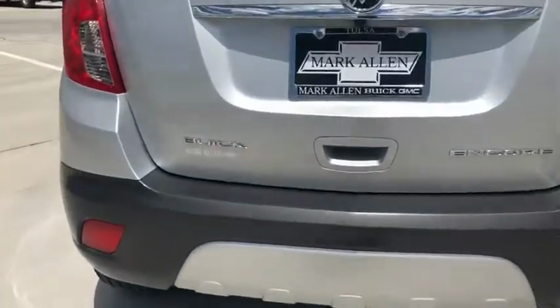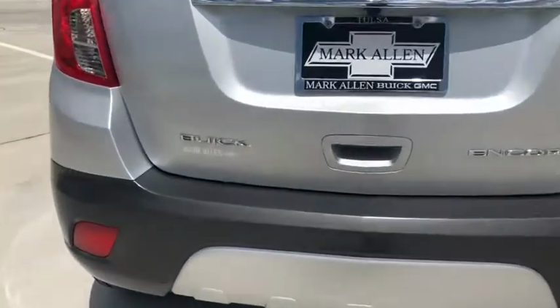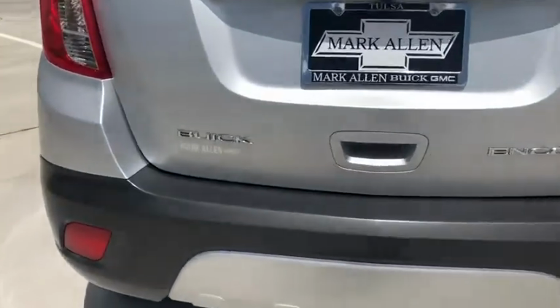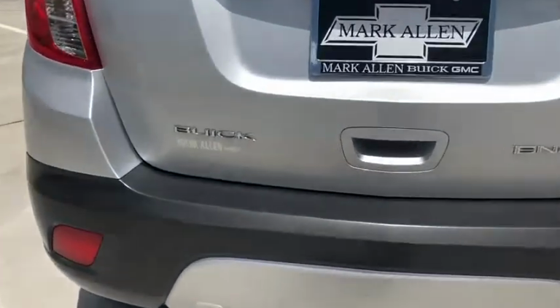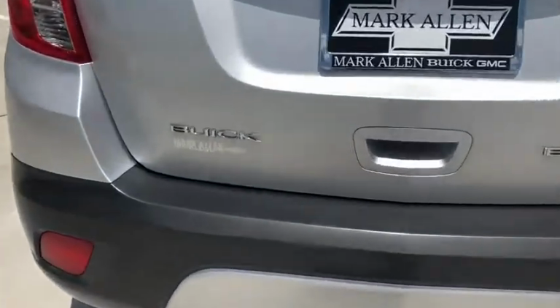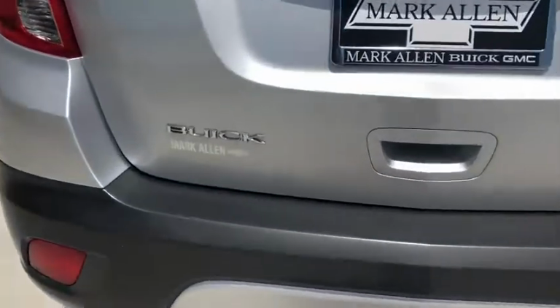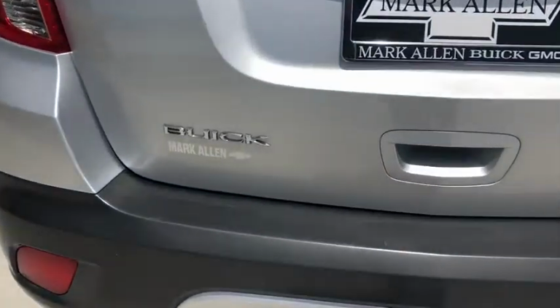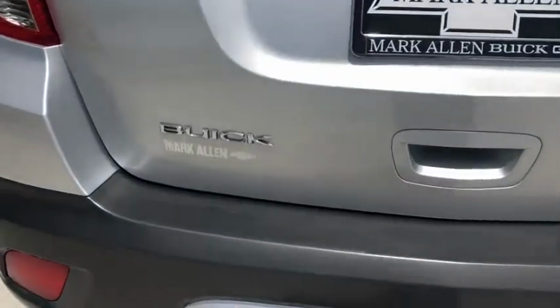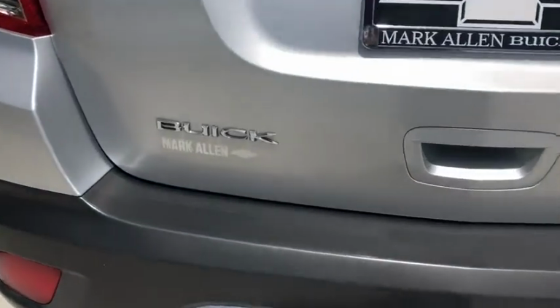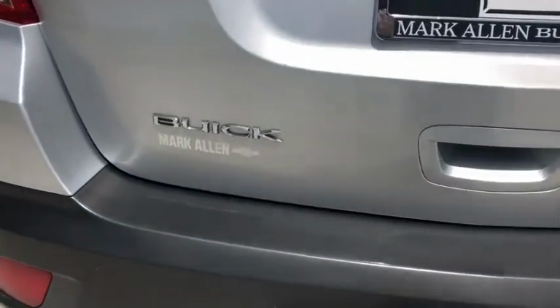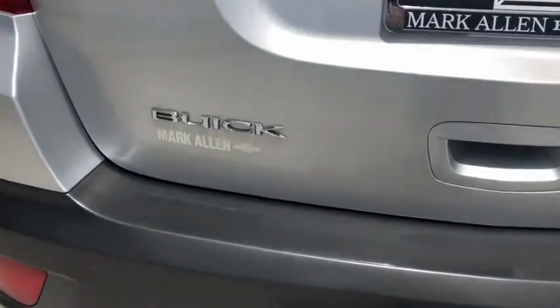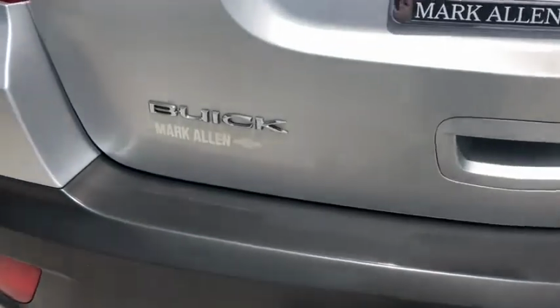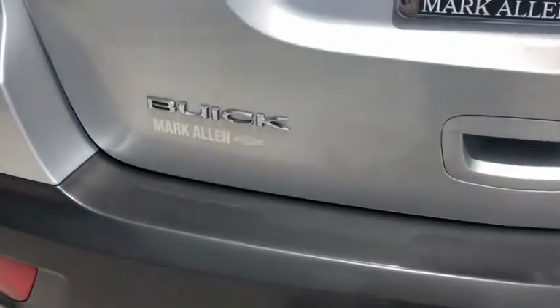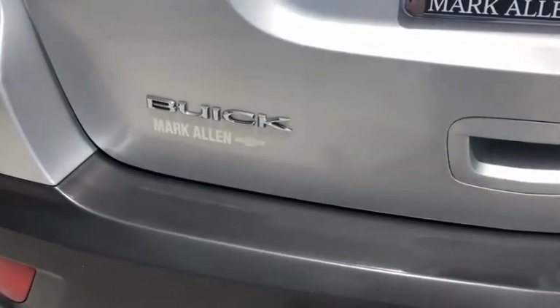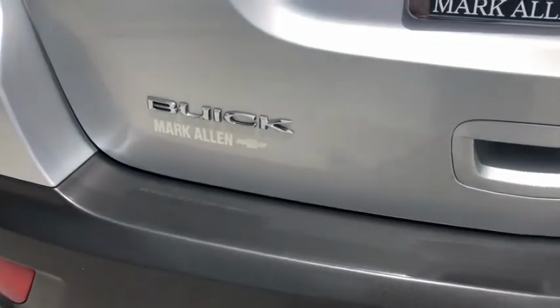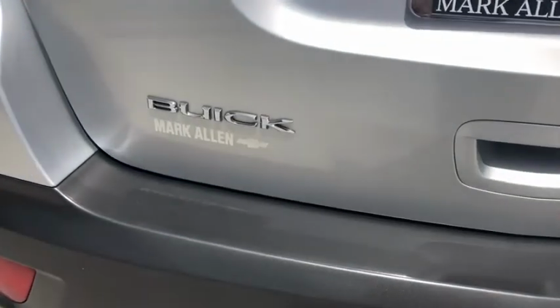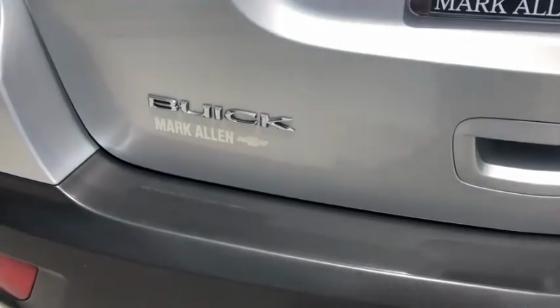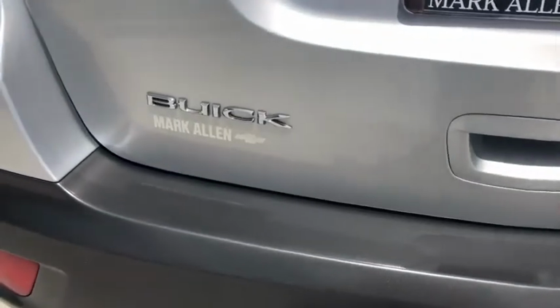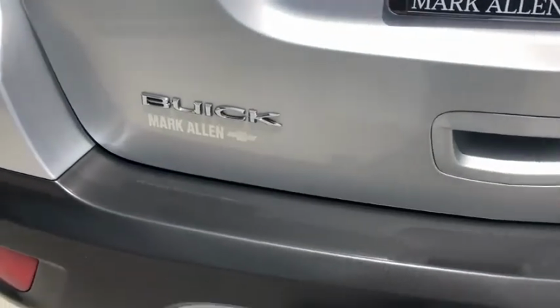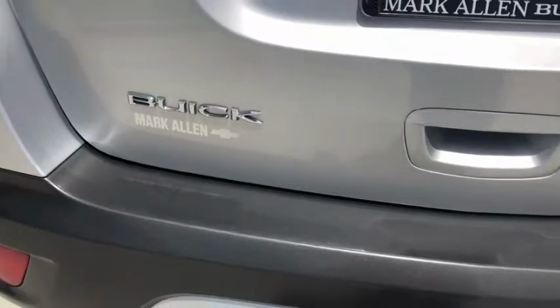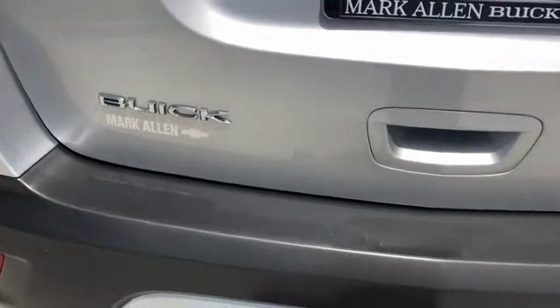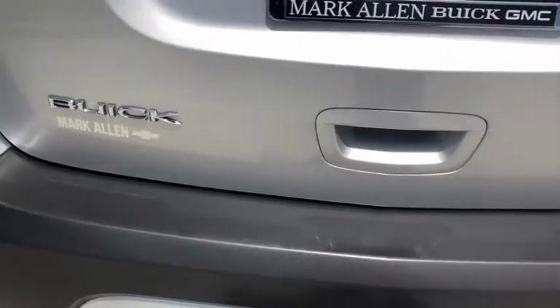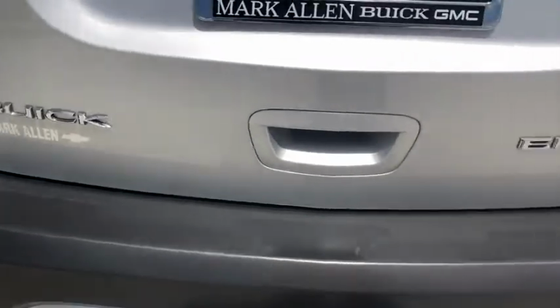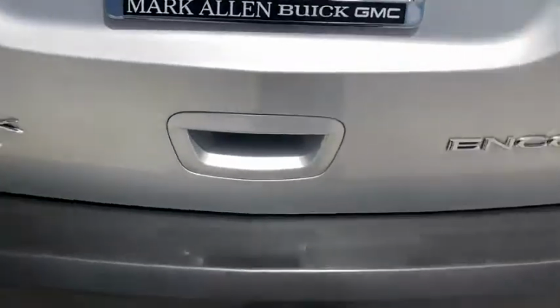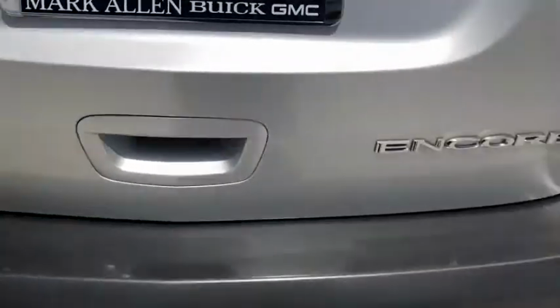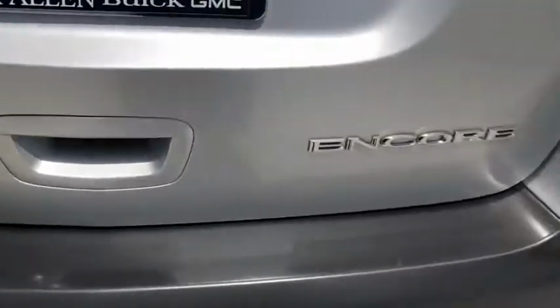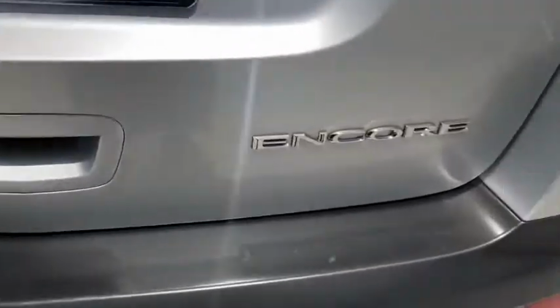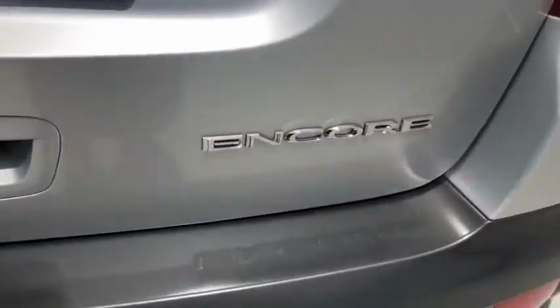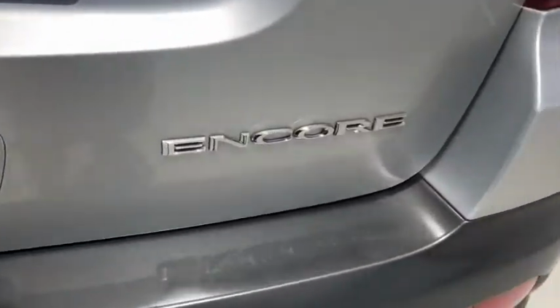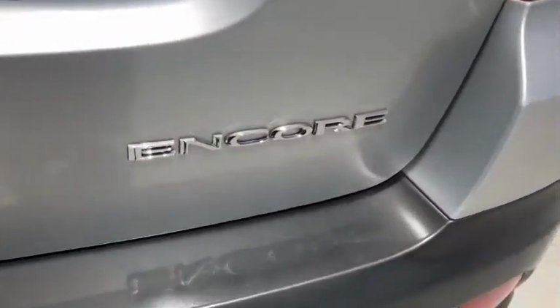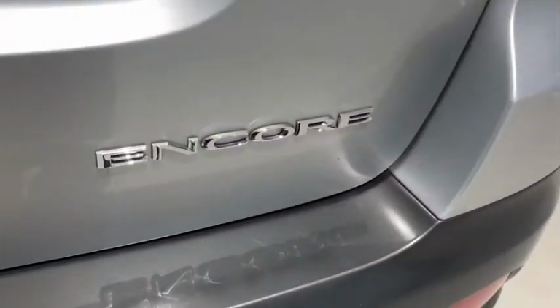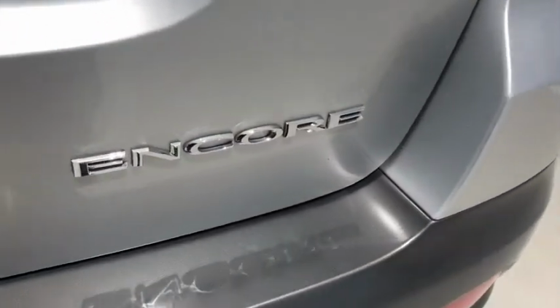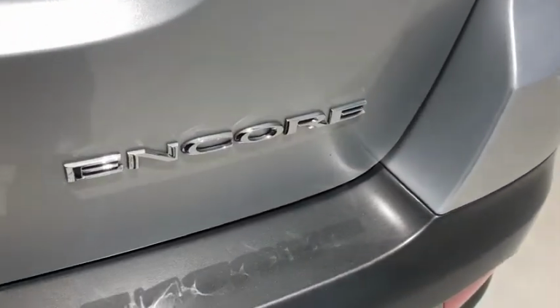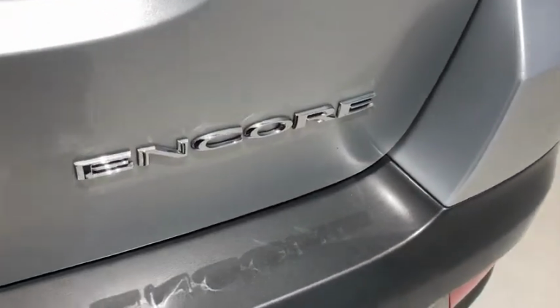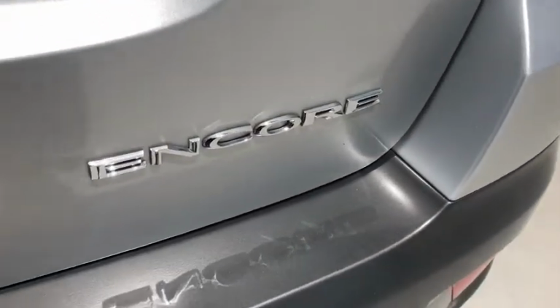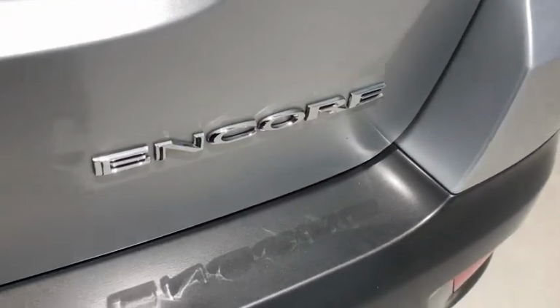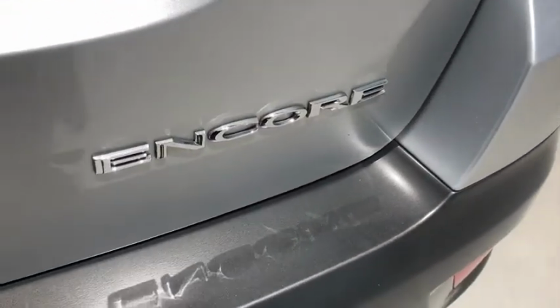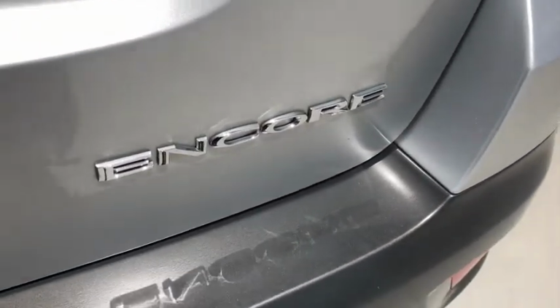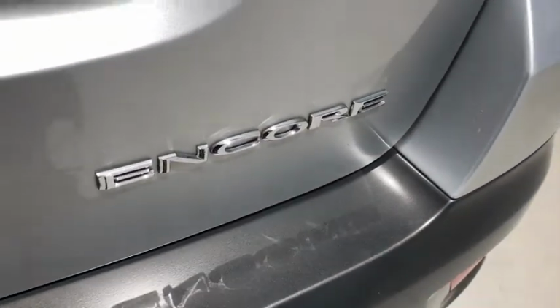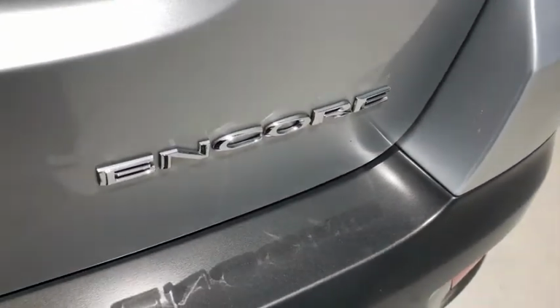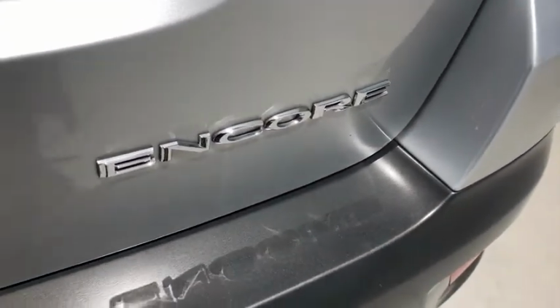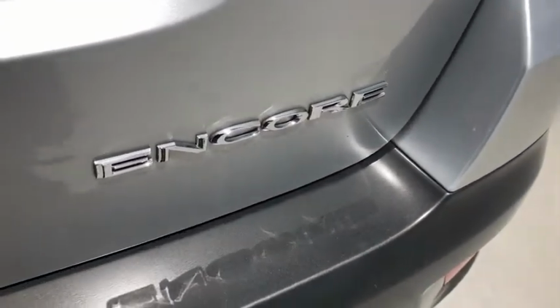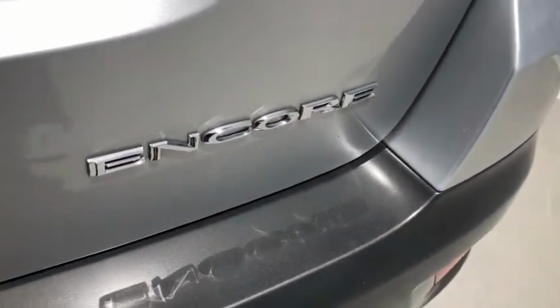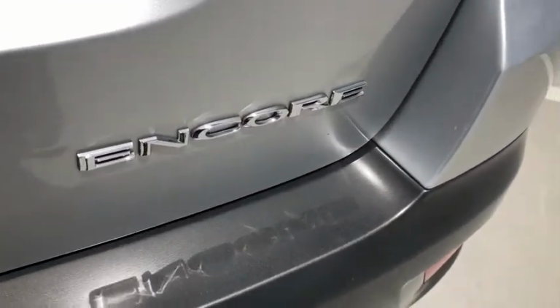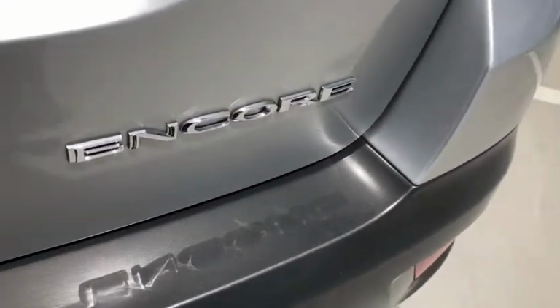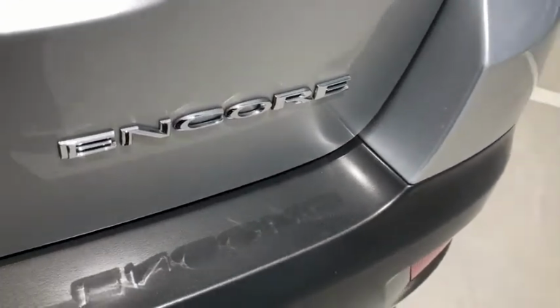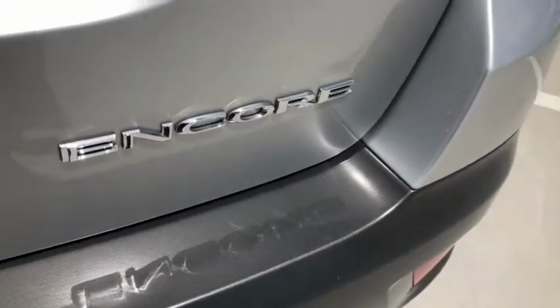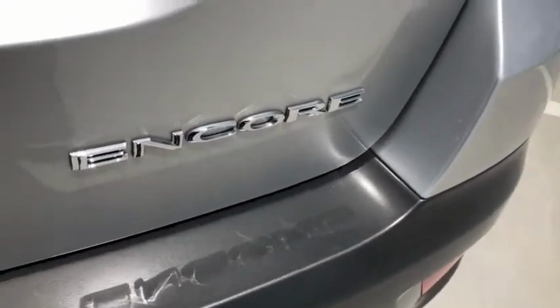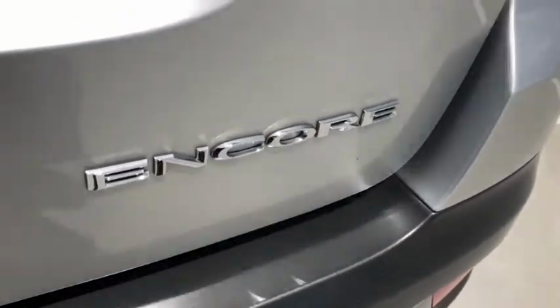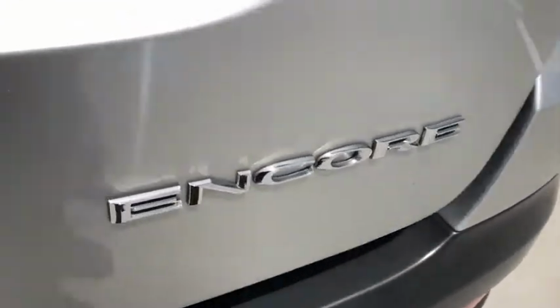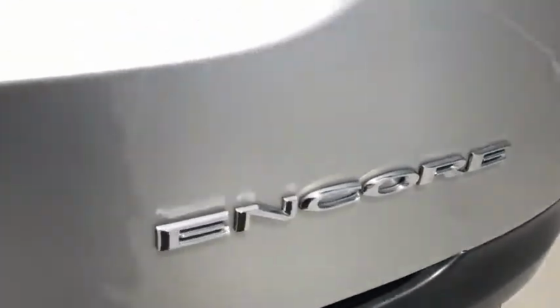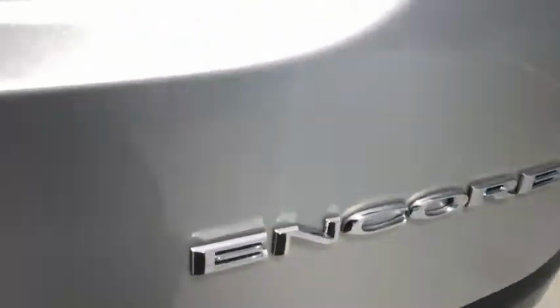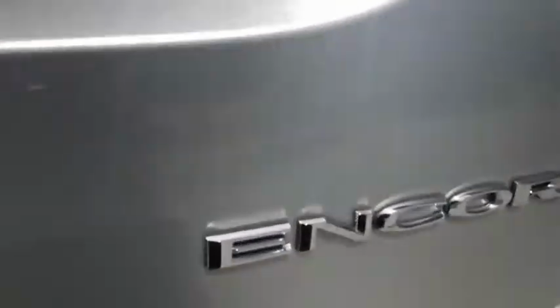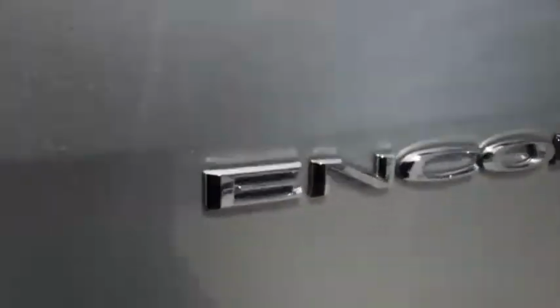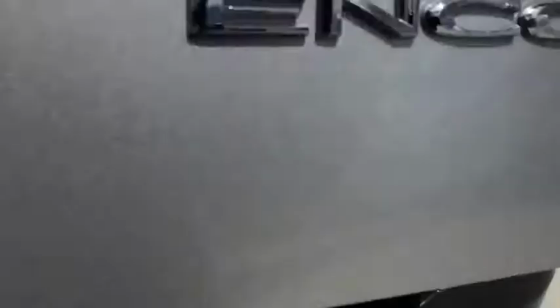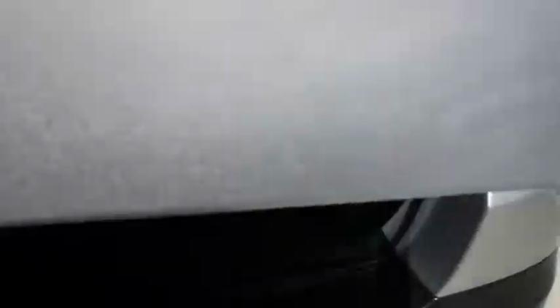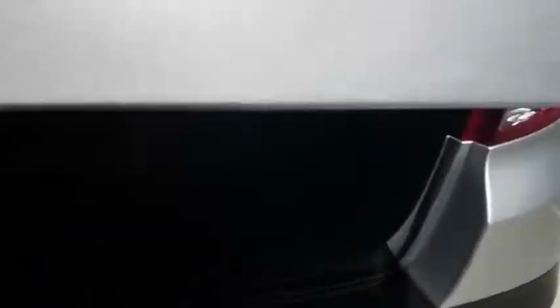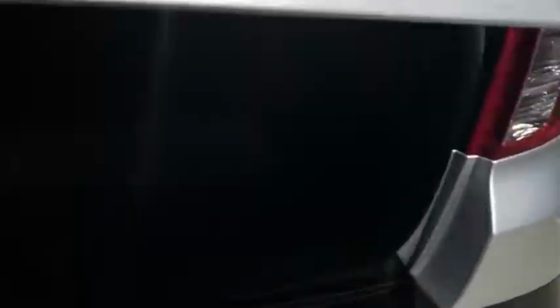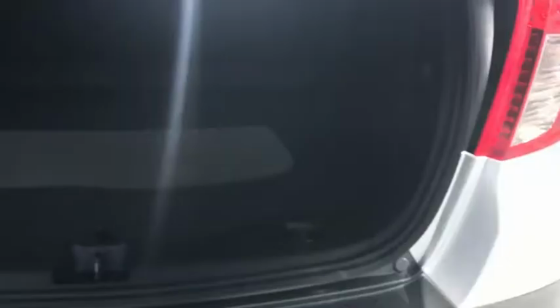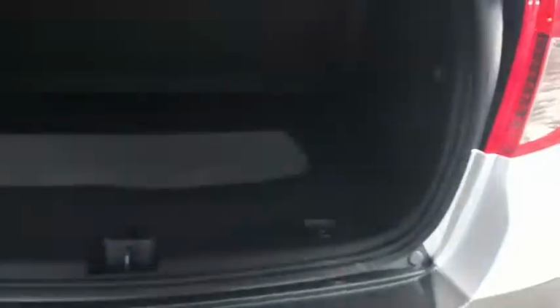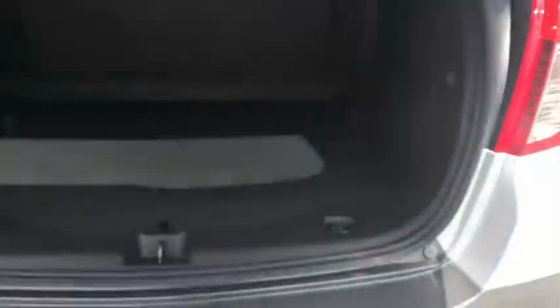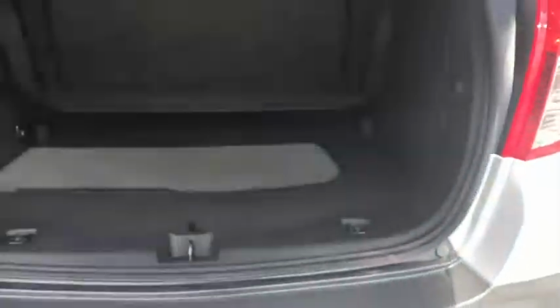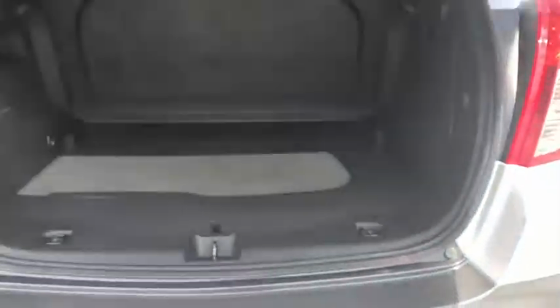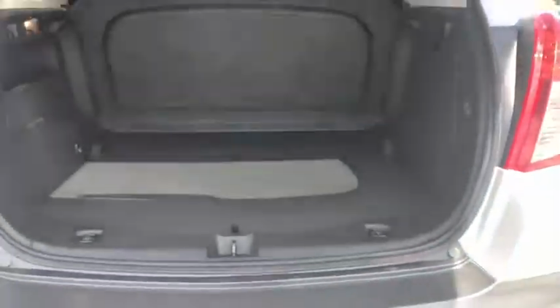Standard features that would make any car owner smile. This vehicle has less than 25,000 miles.